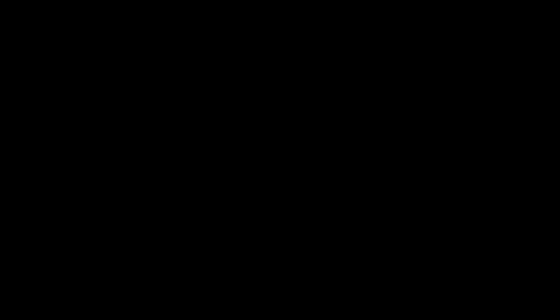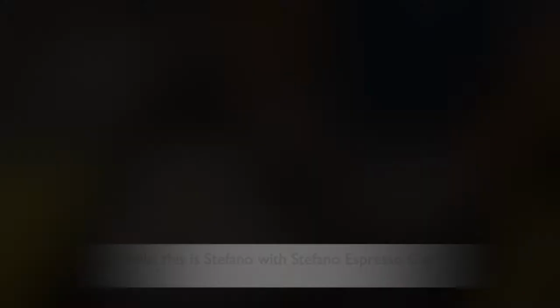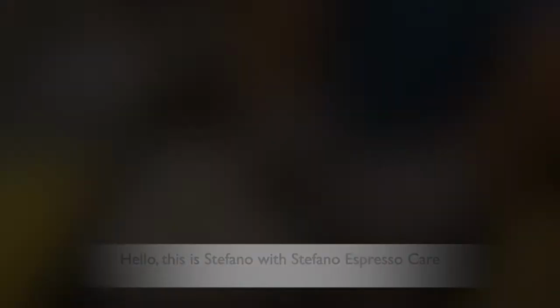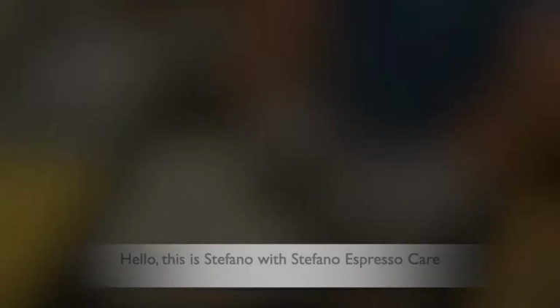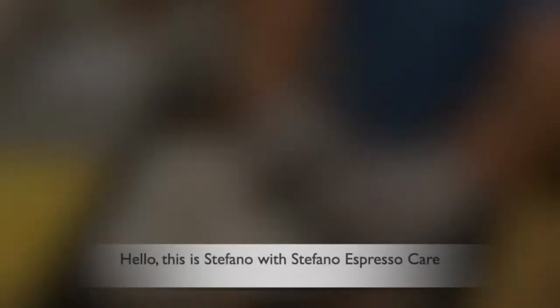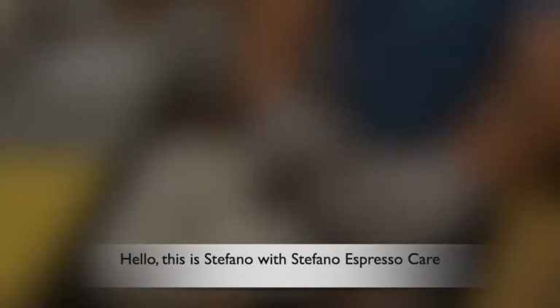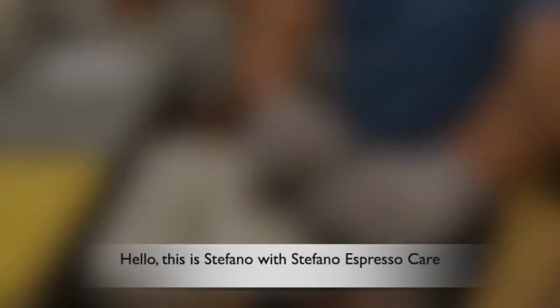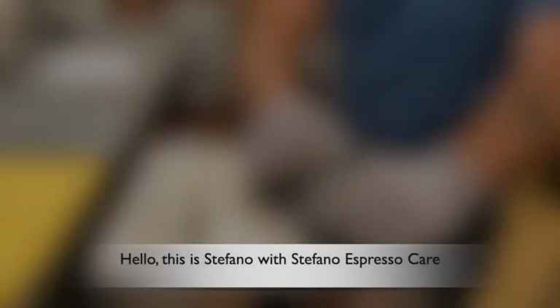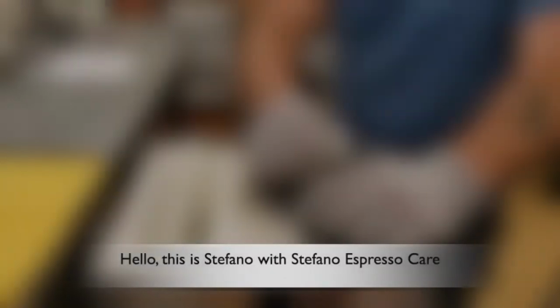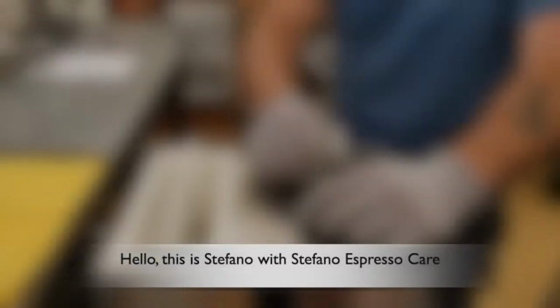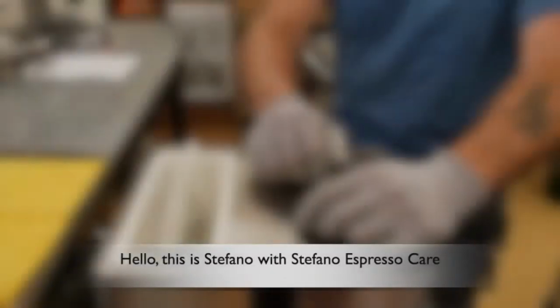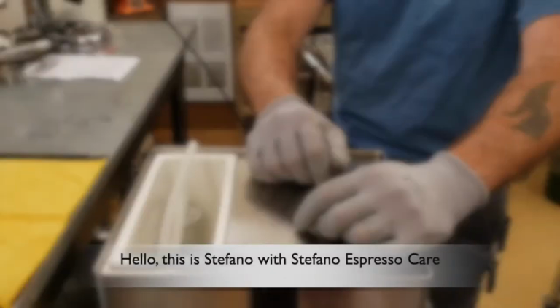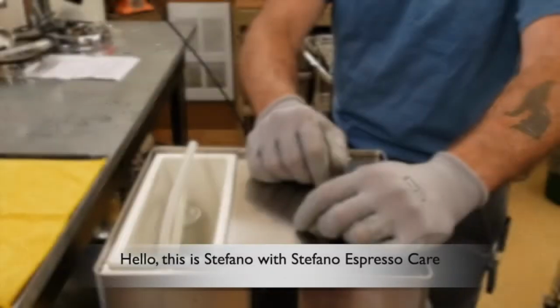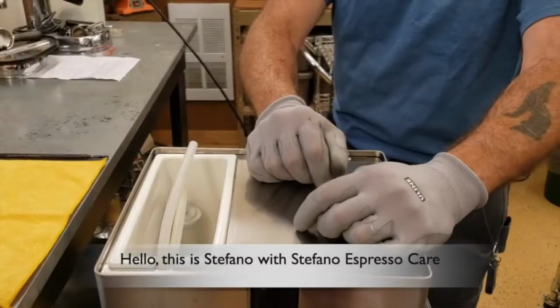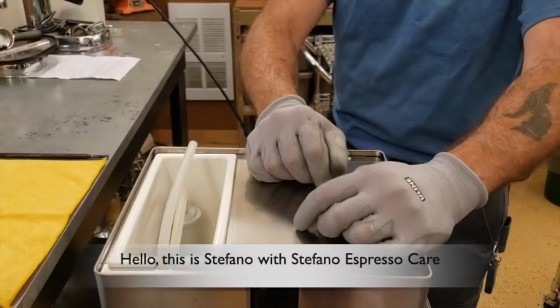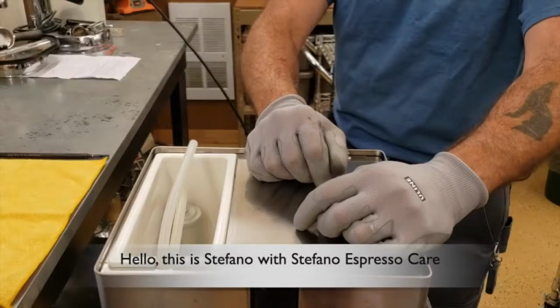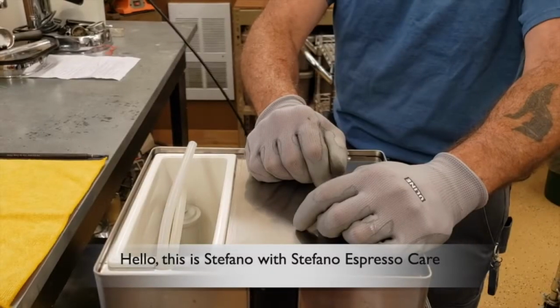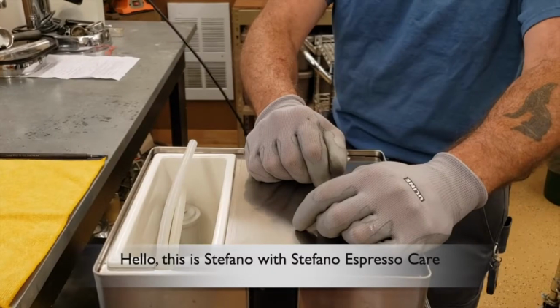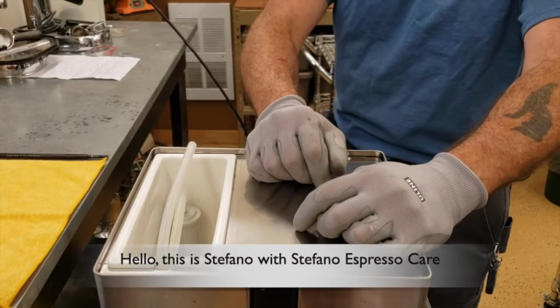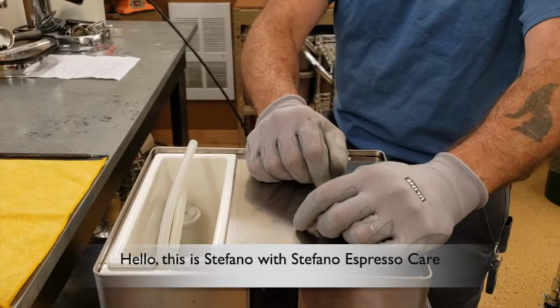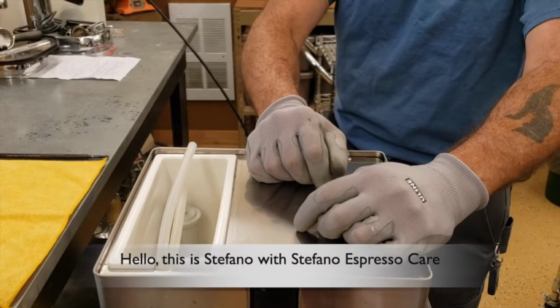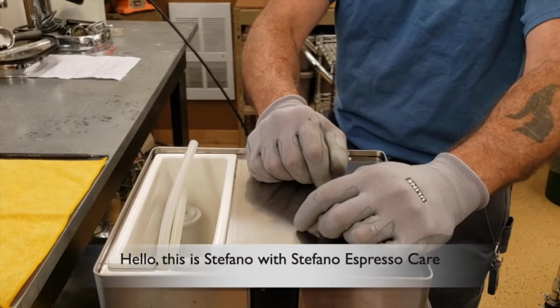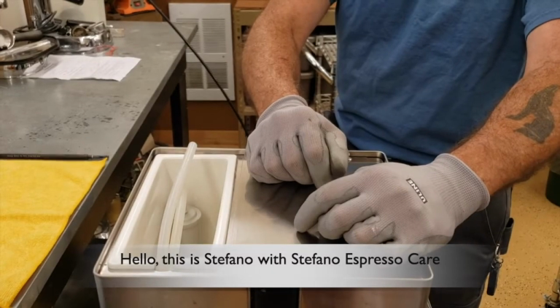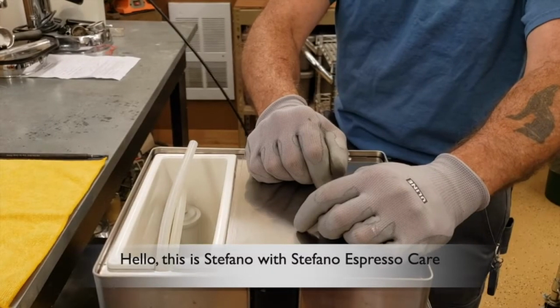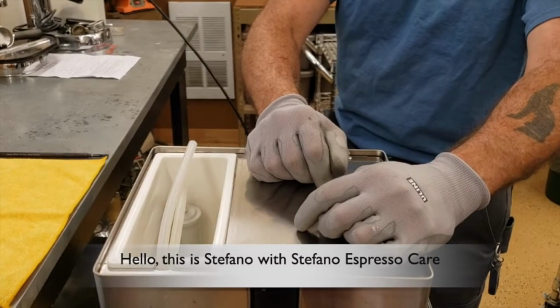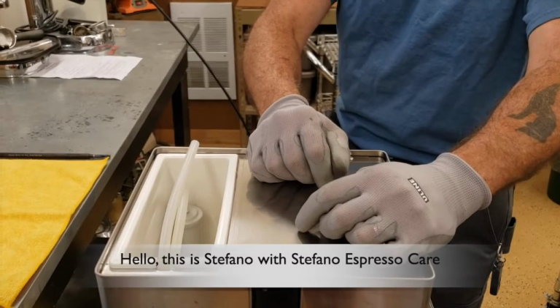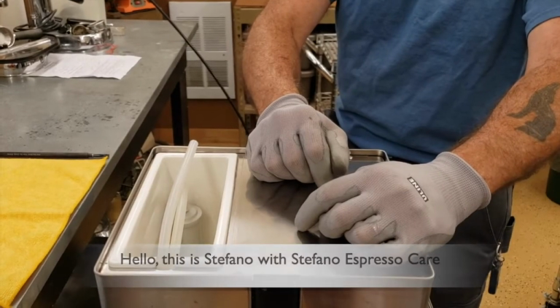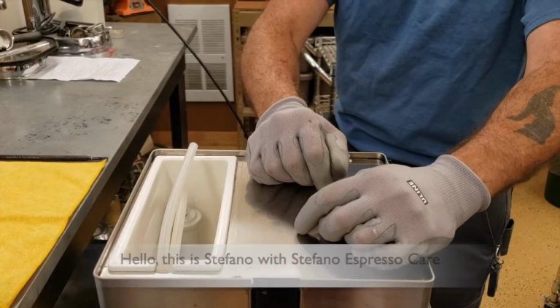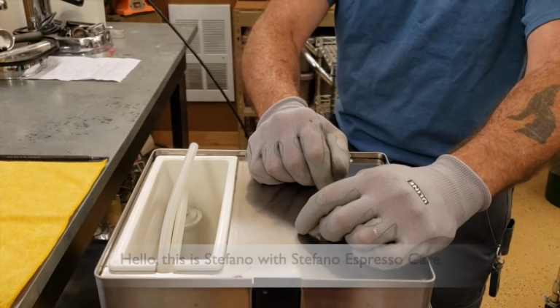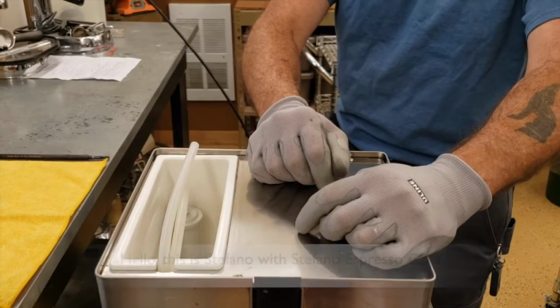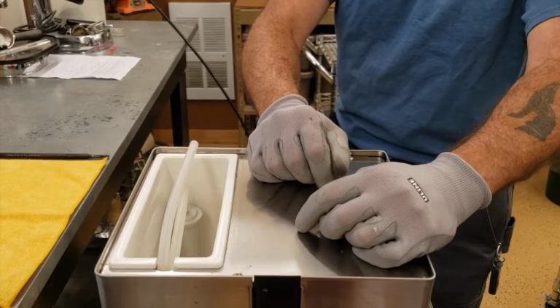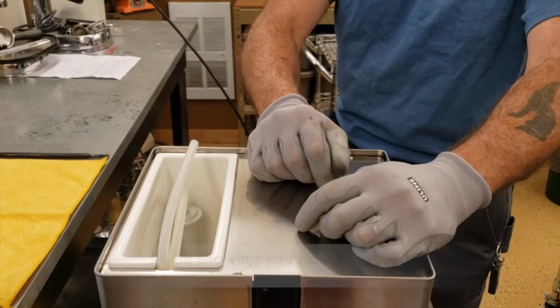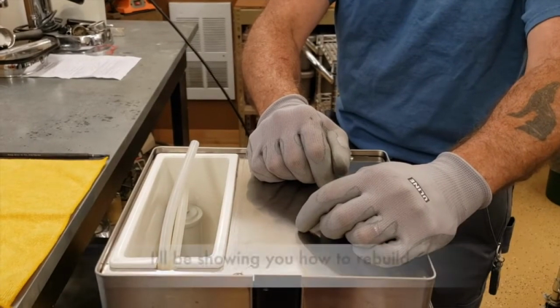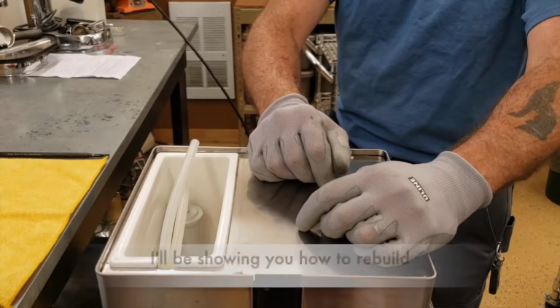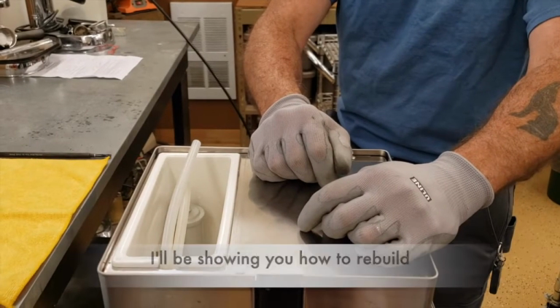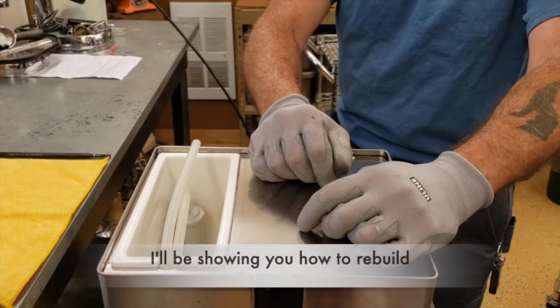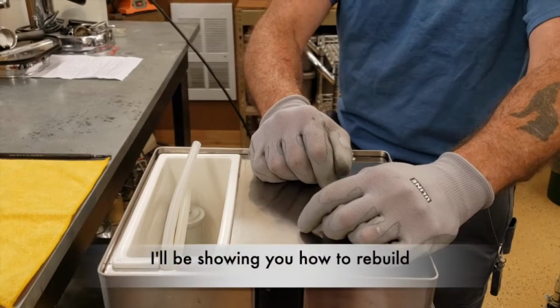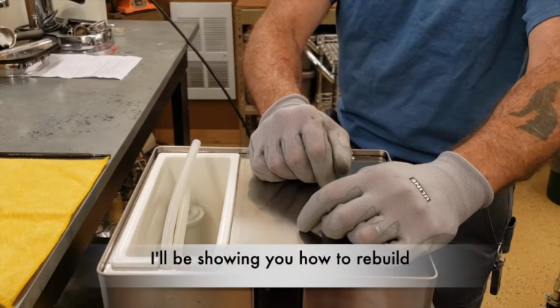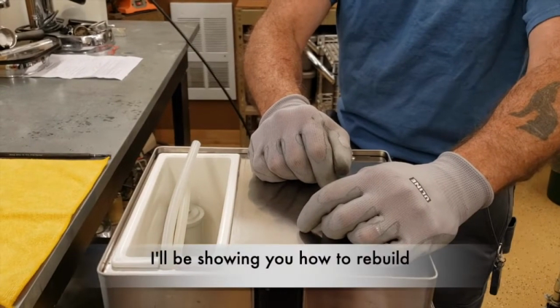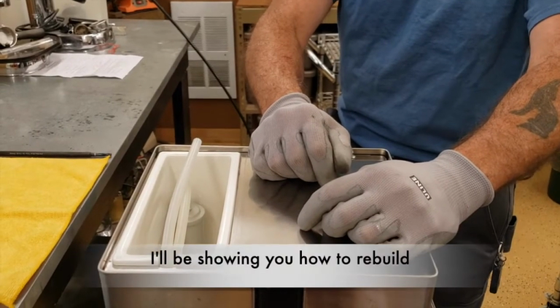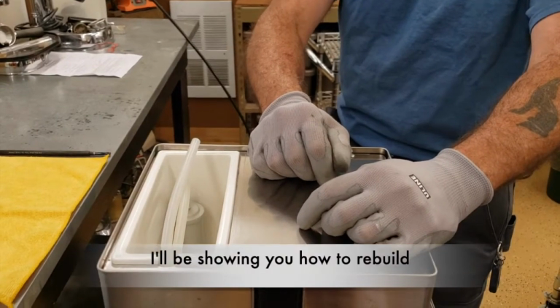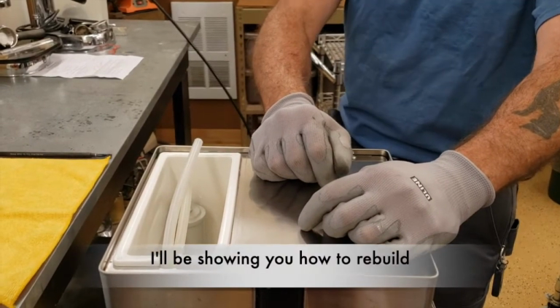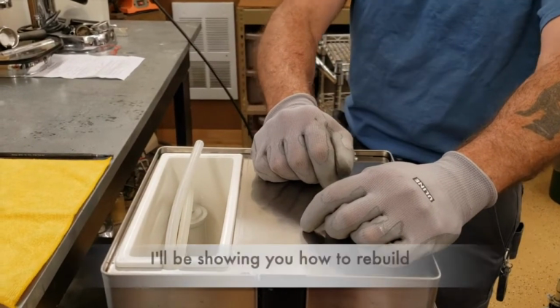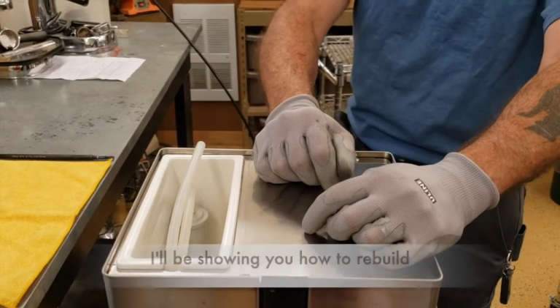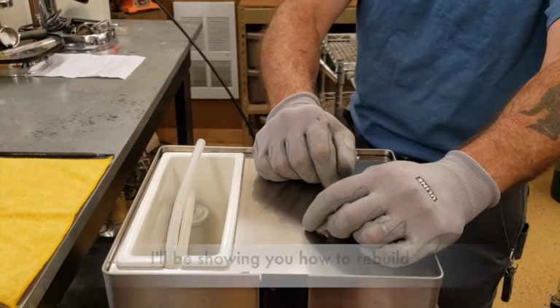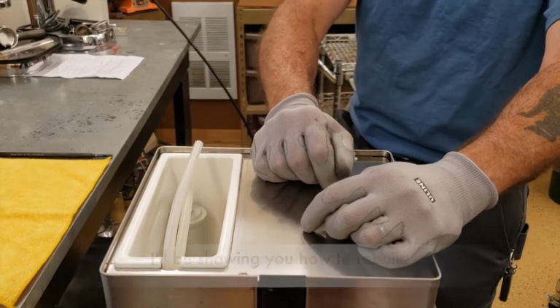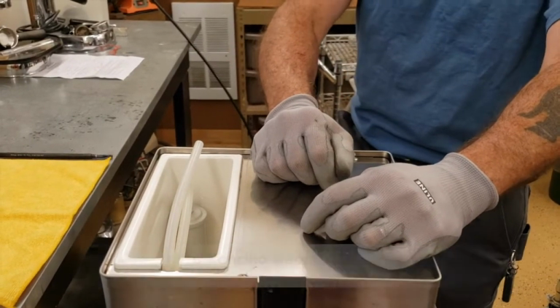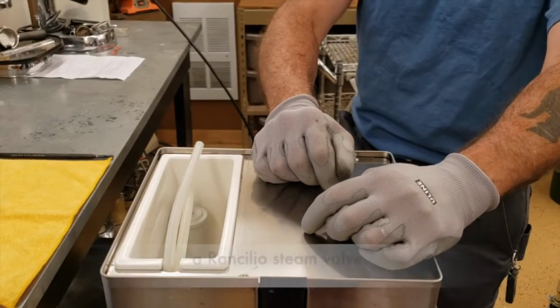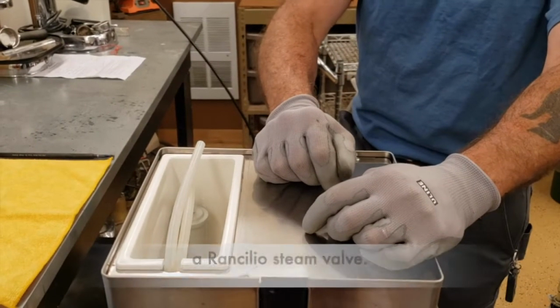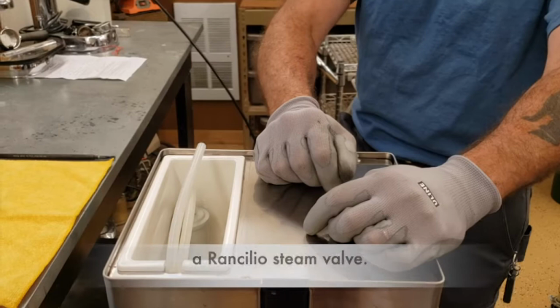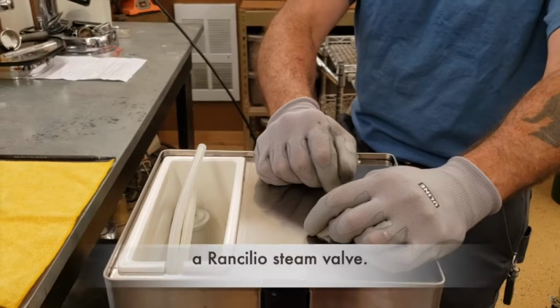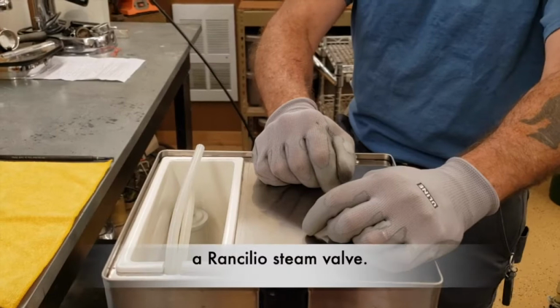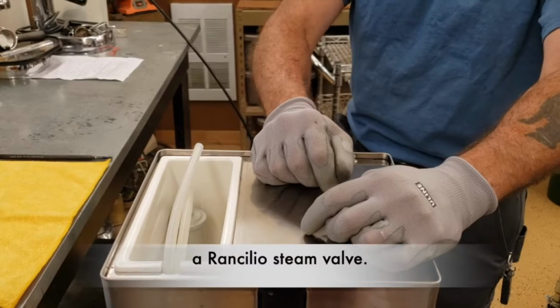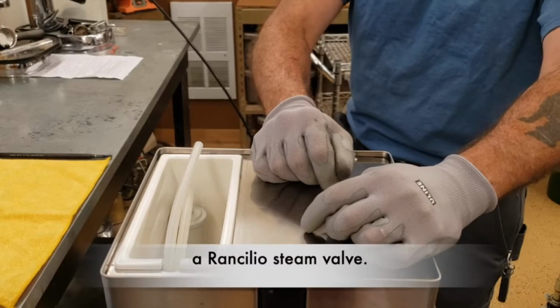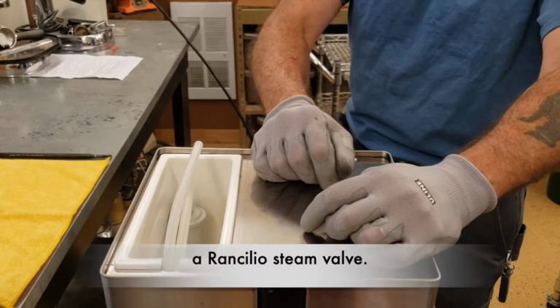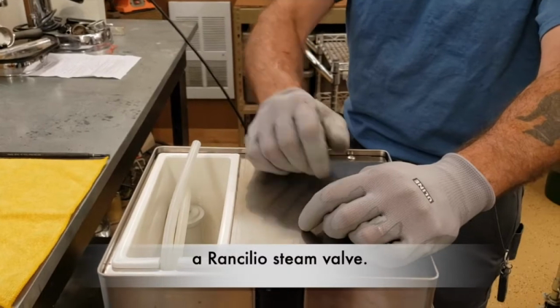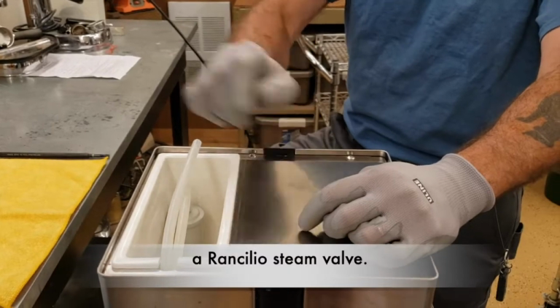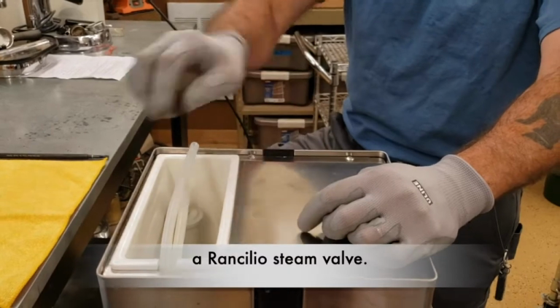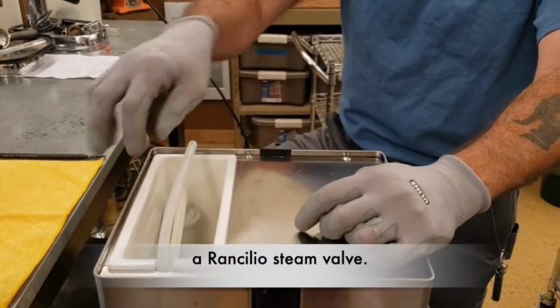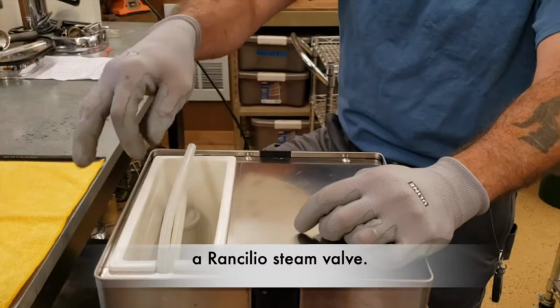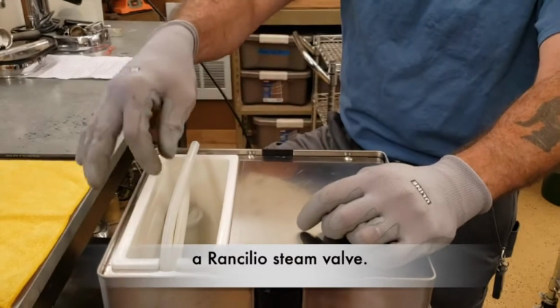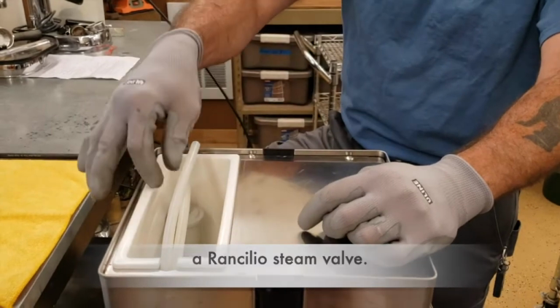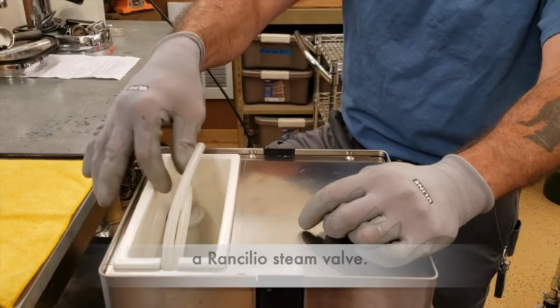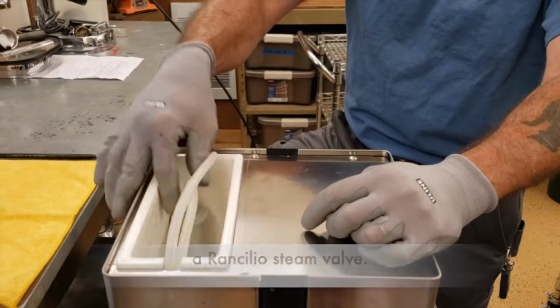Hello, this is Stefano with Stefano Espresso Care and I'll be showing you how to rebuild a Rancilio steam valve.